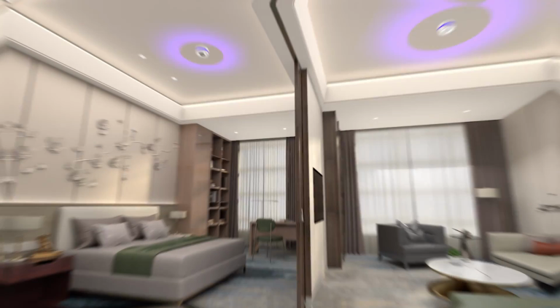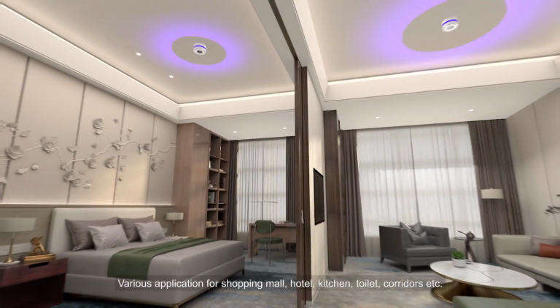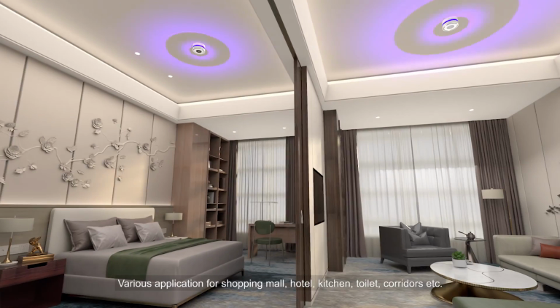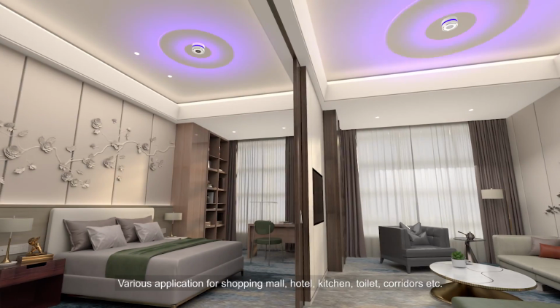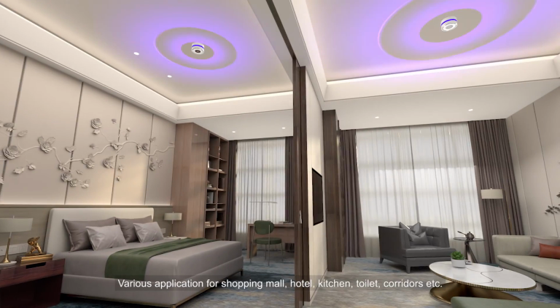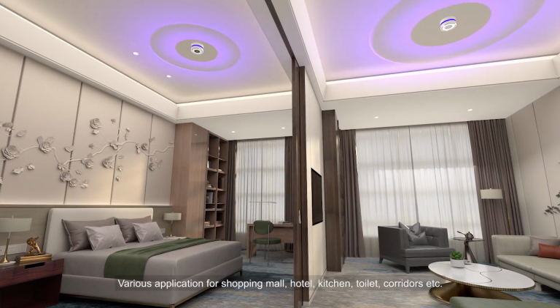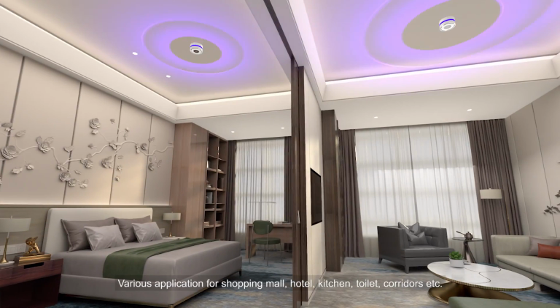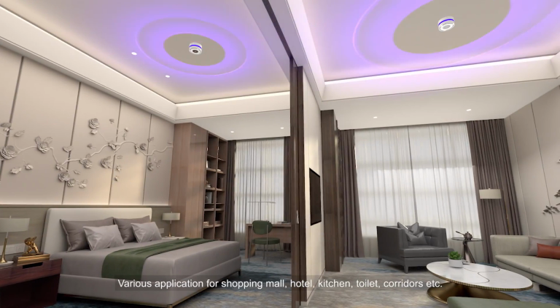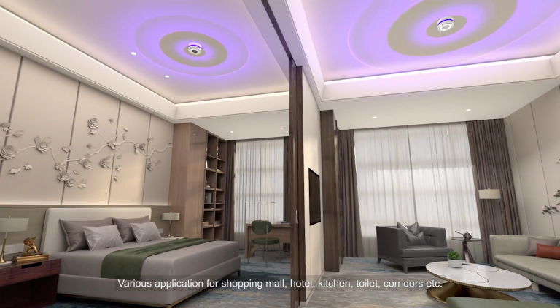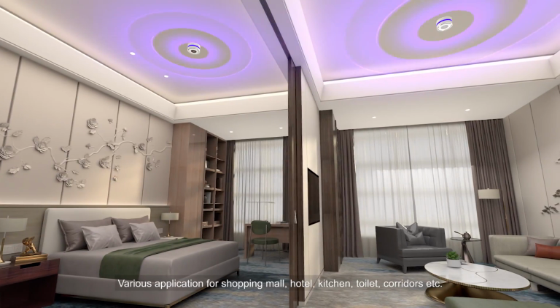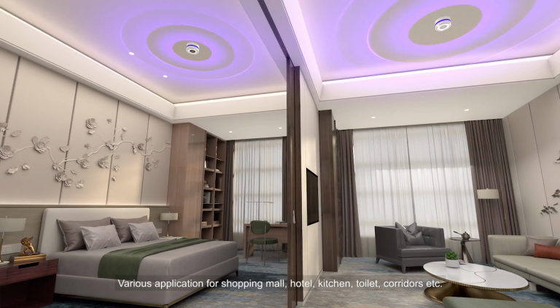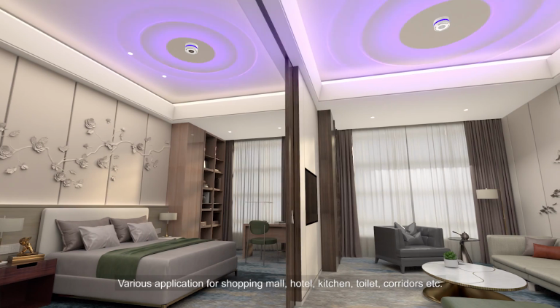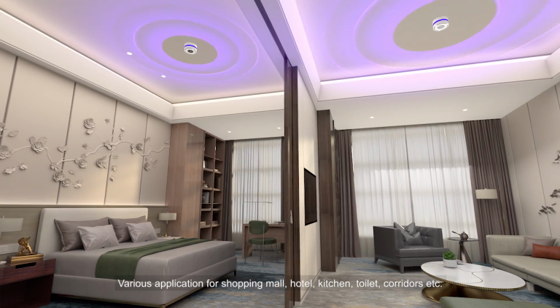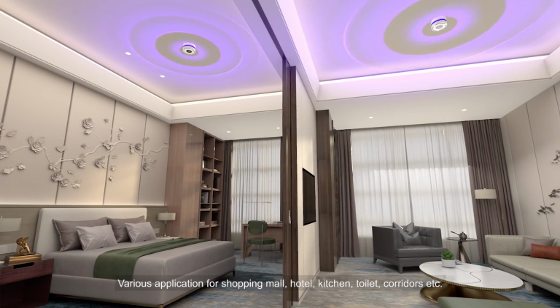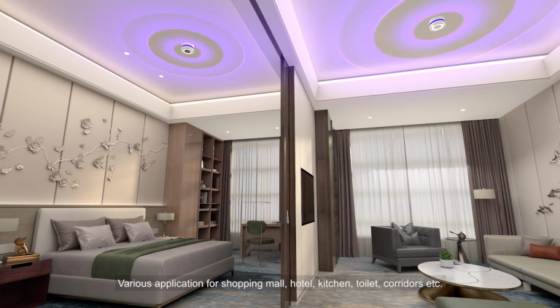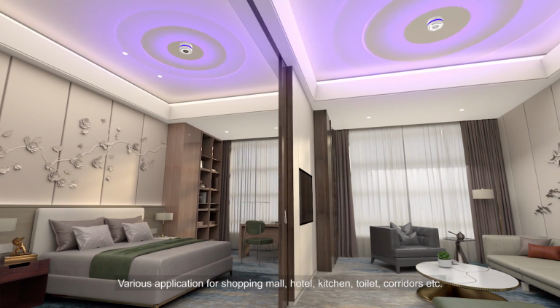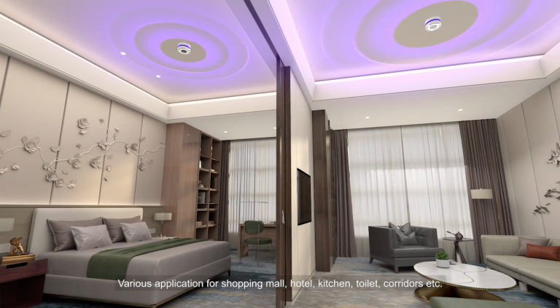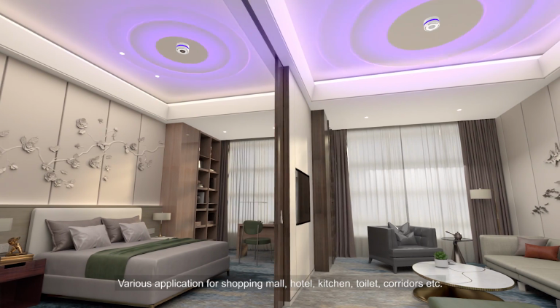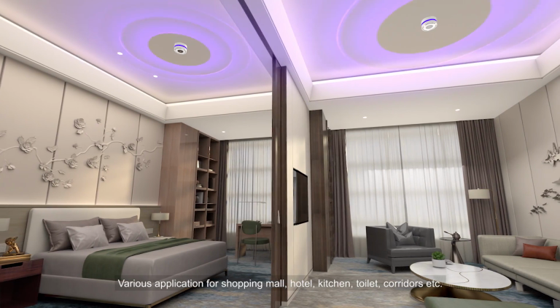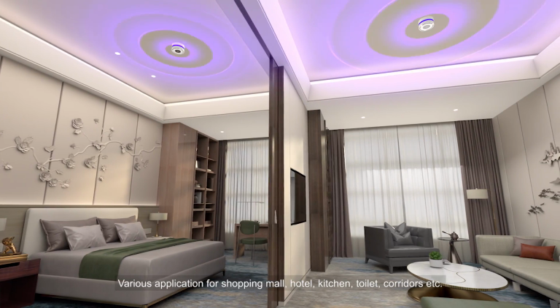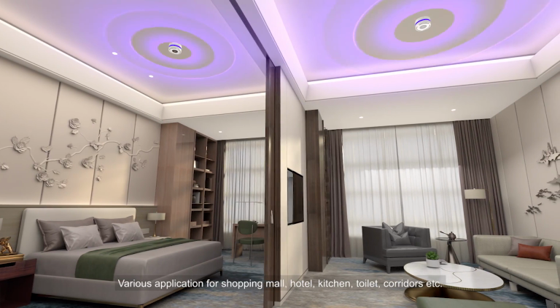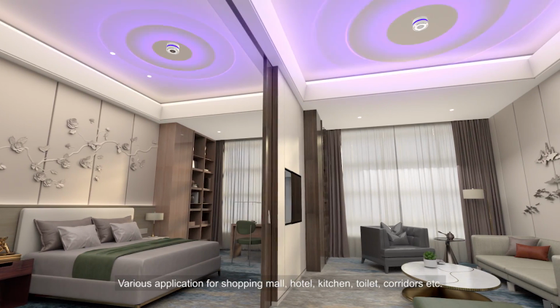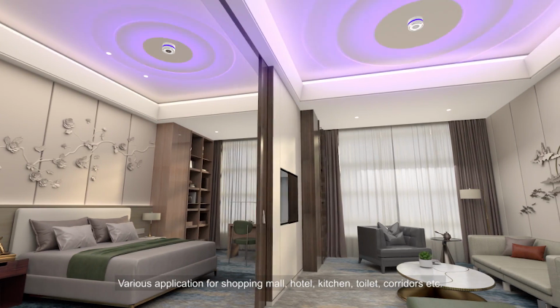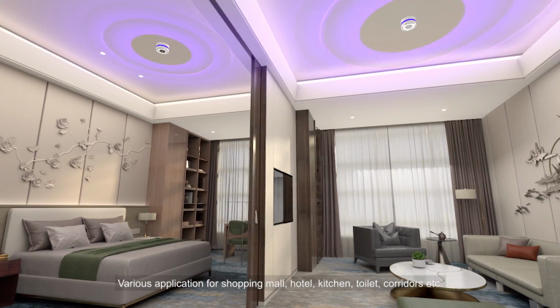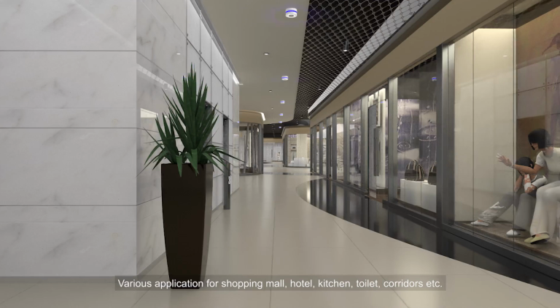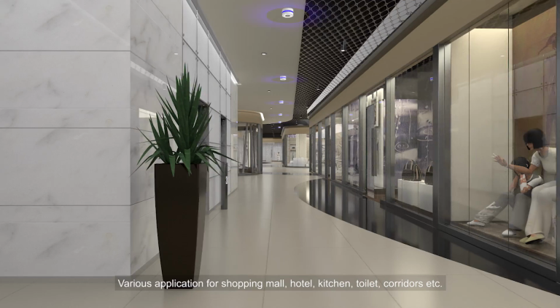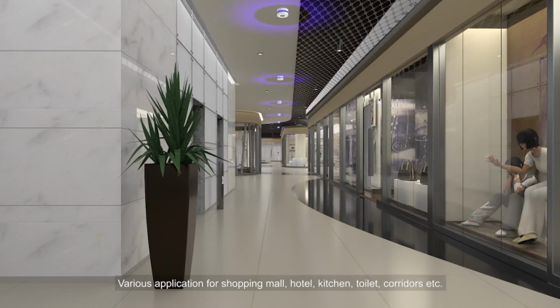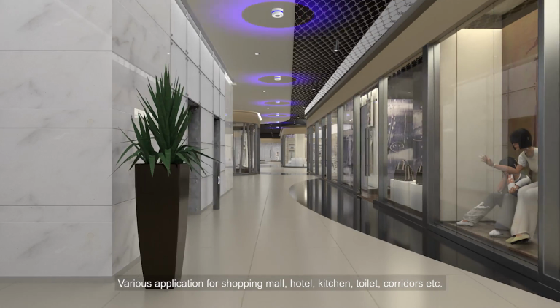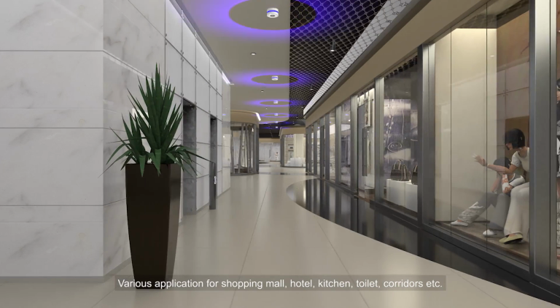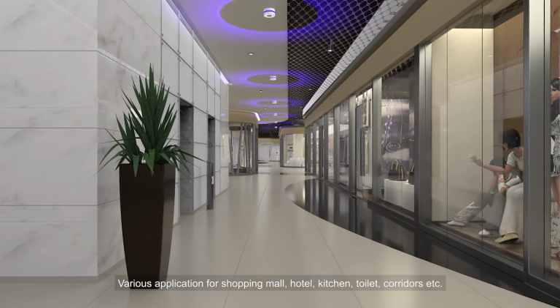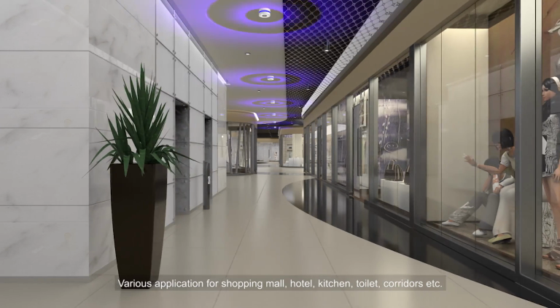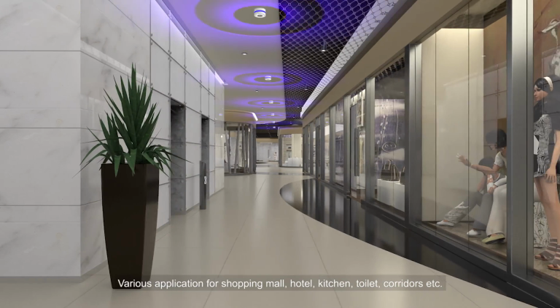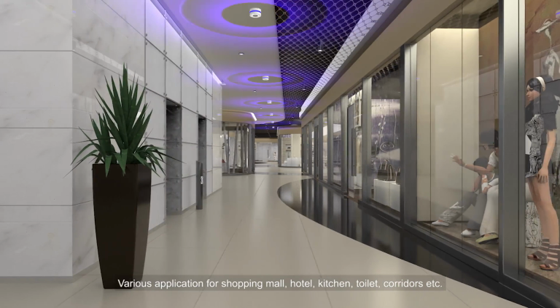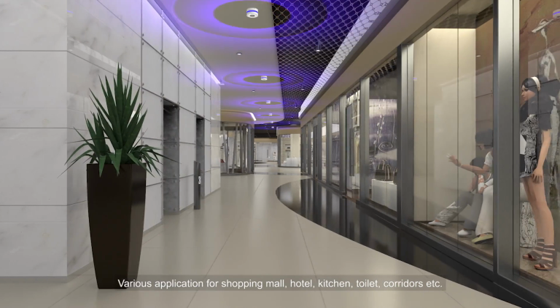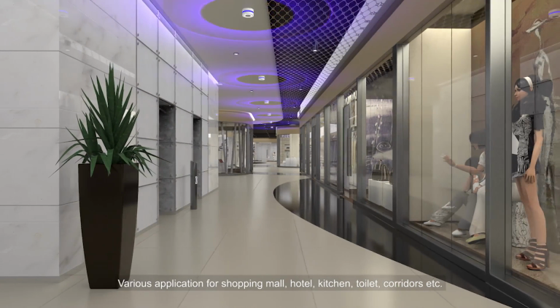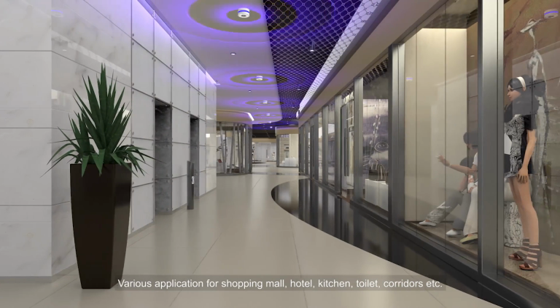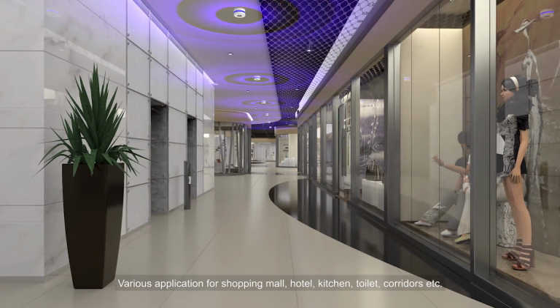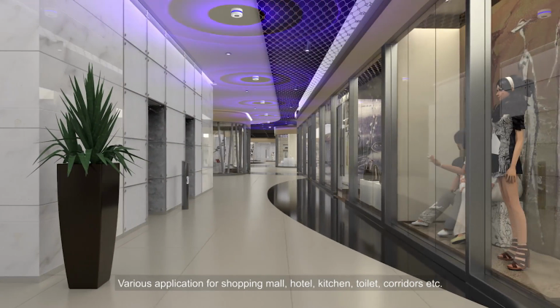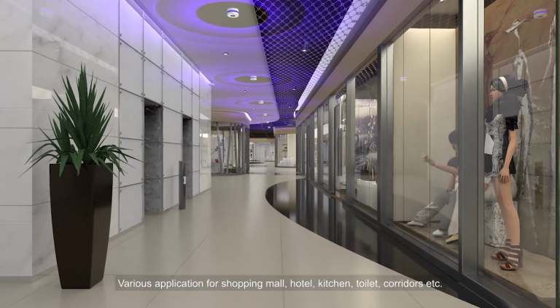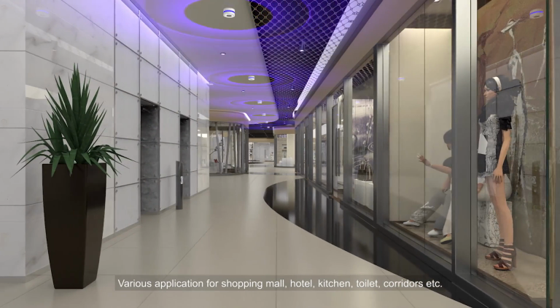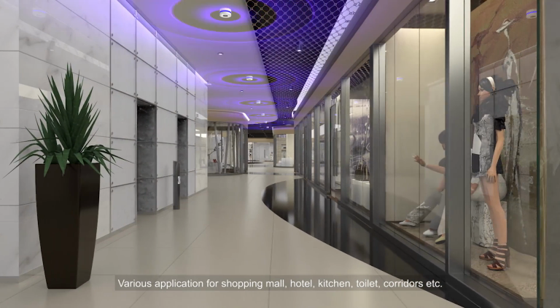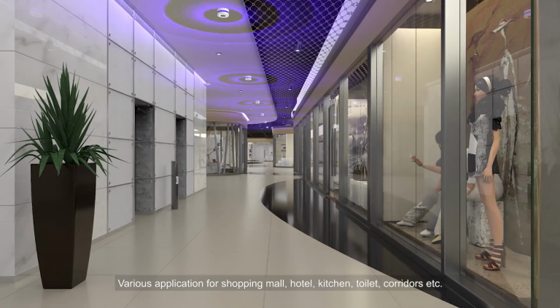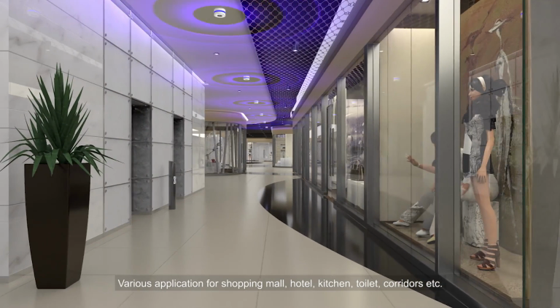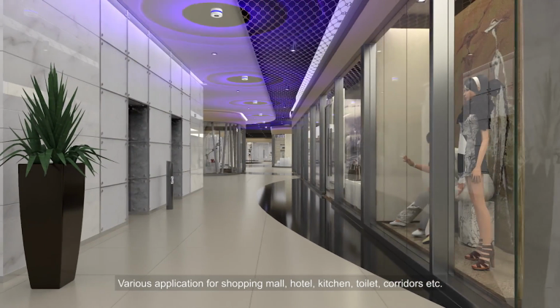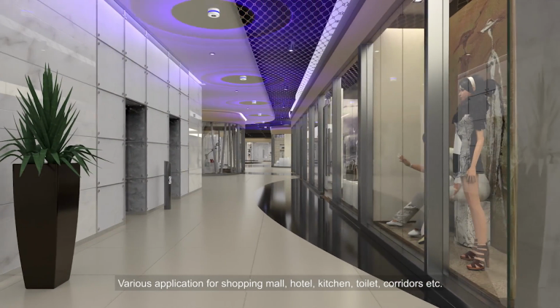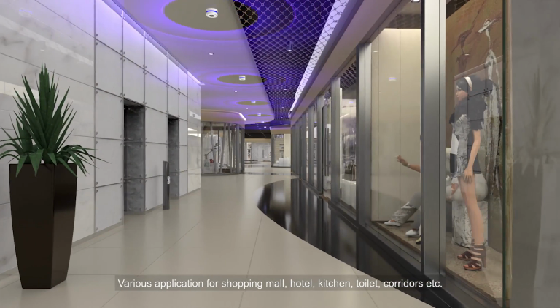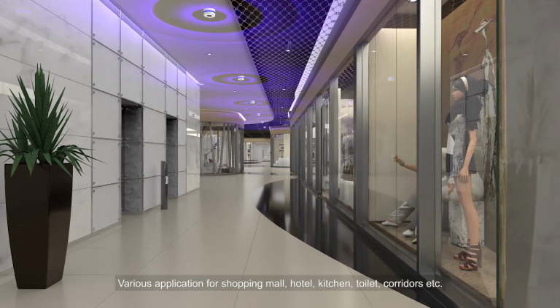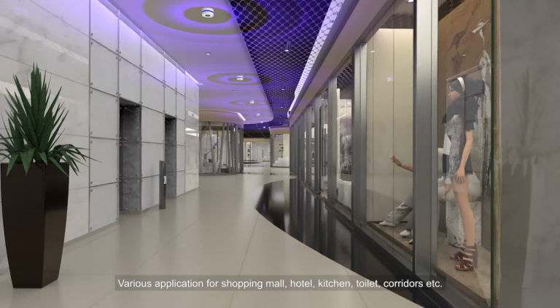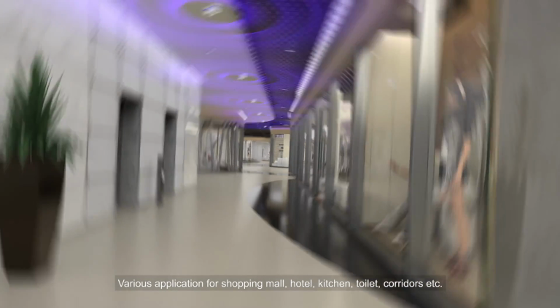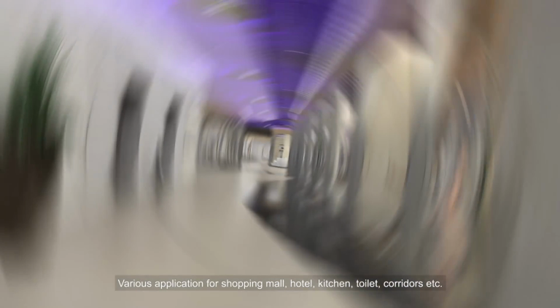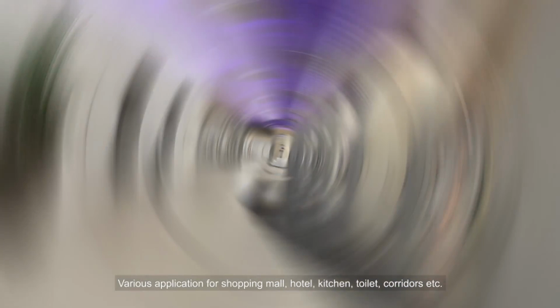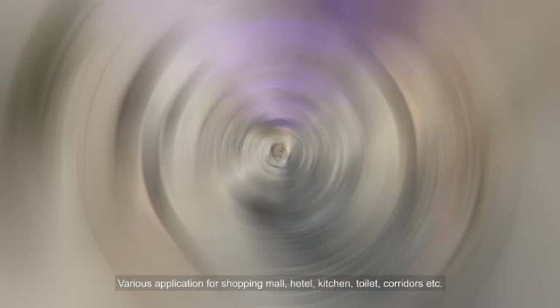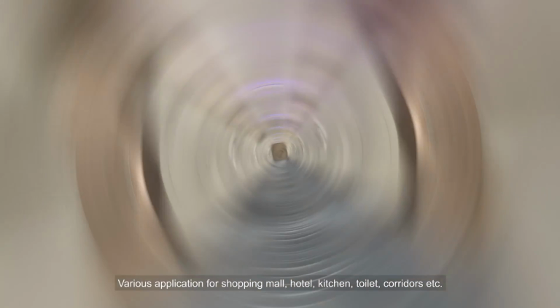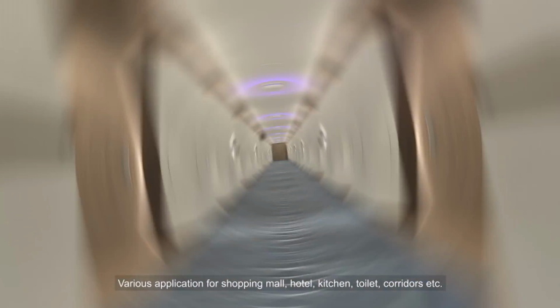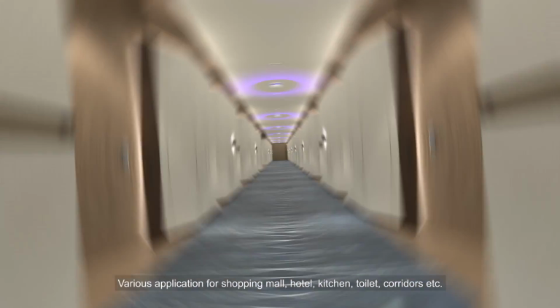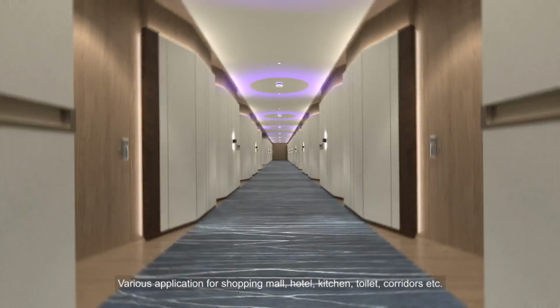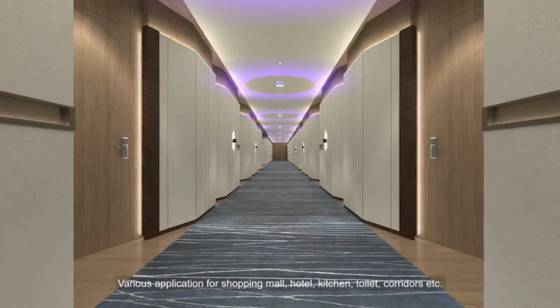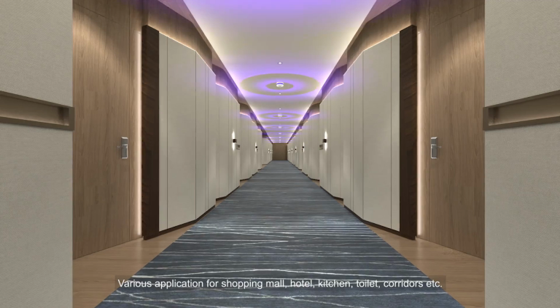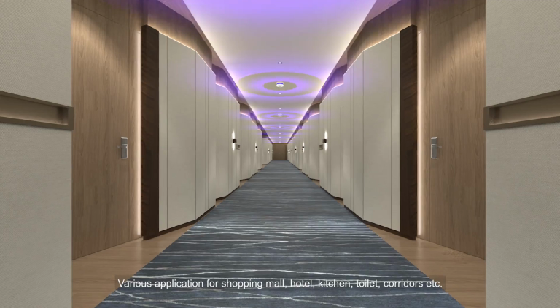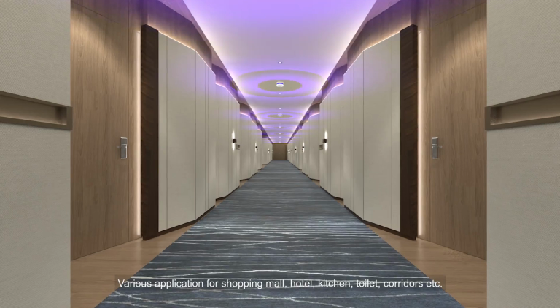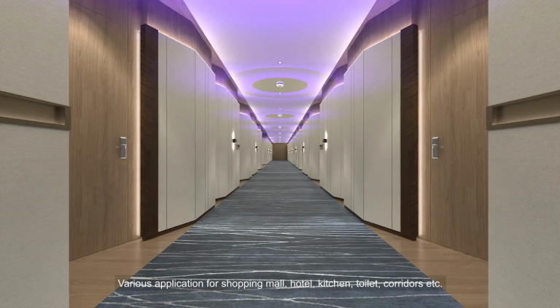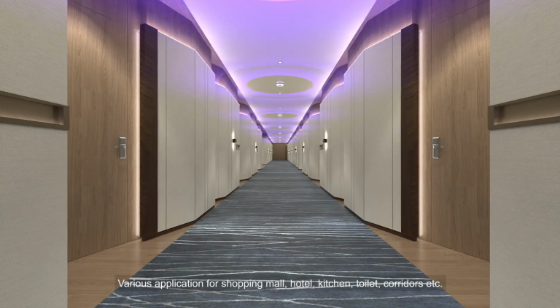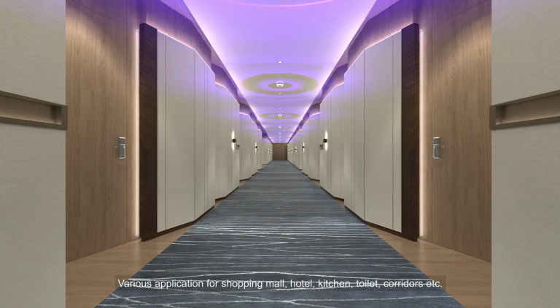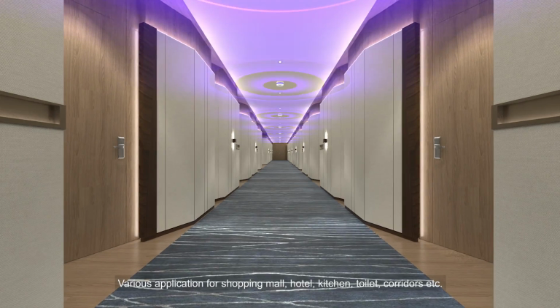Applications include shopping areas, hotels, kitchens, toilets, corridors, and more.